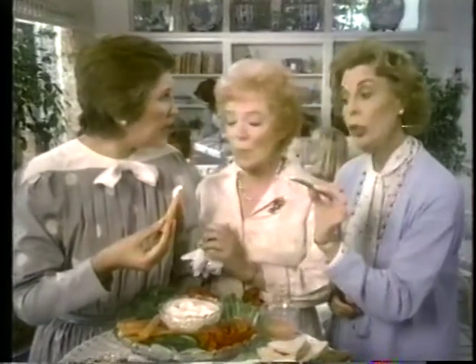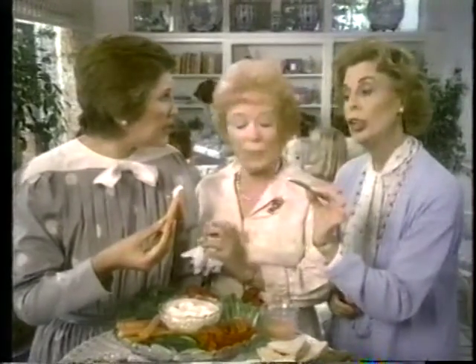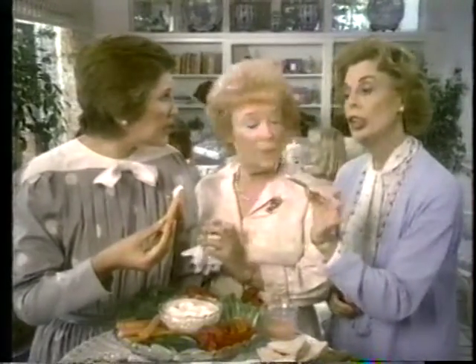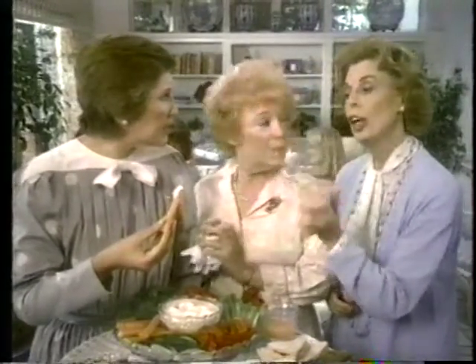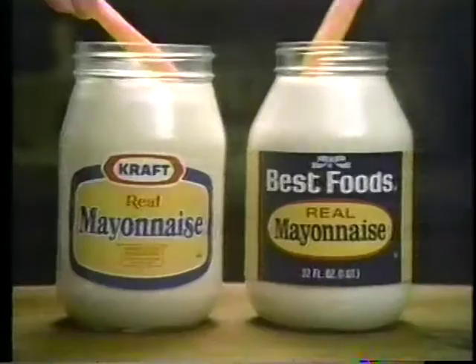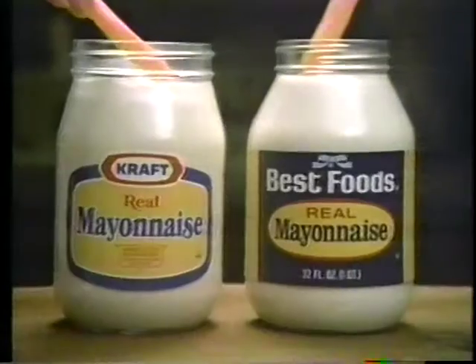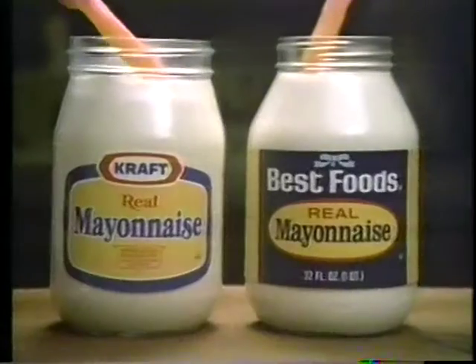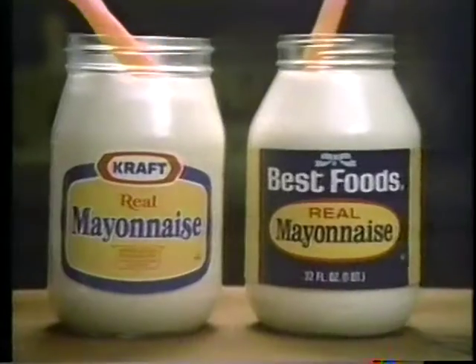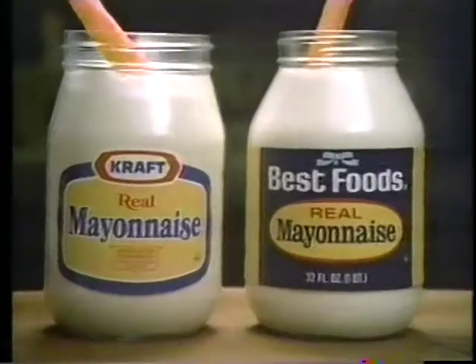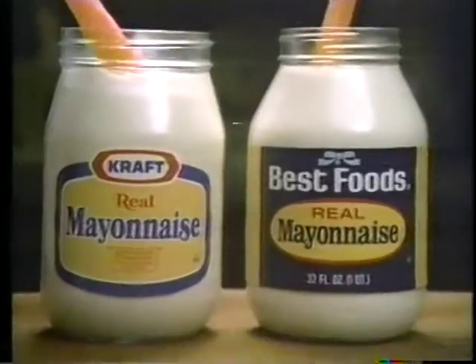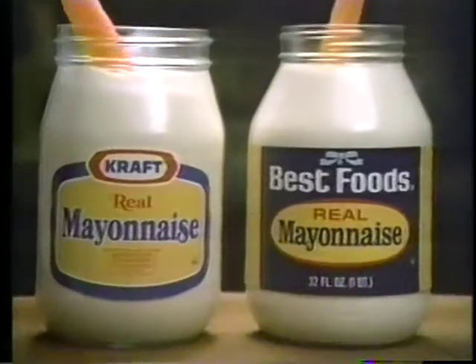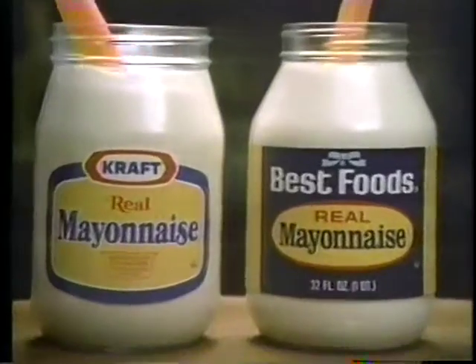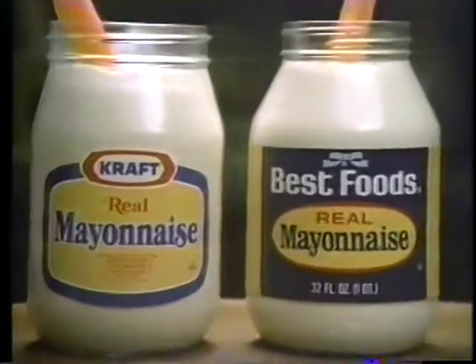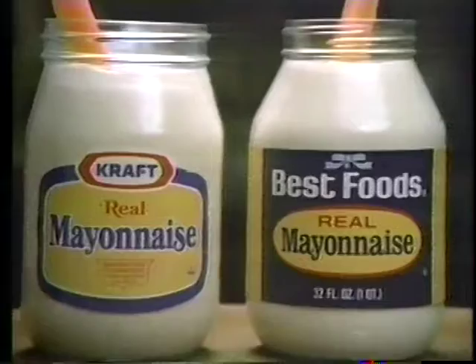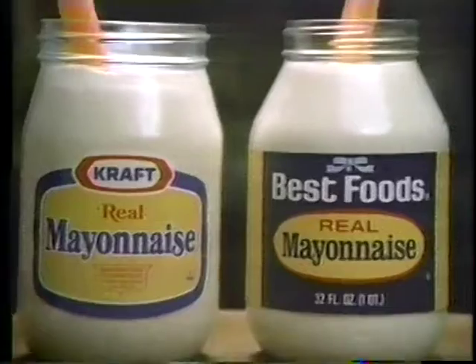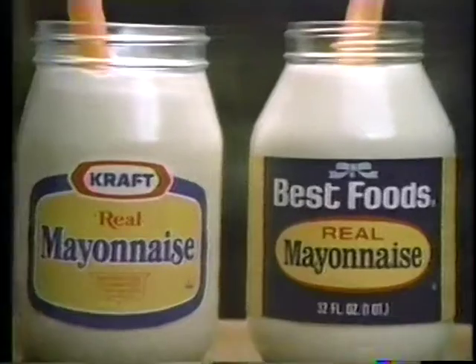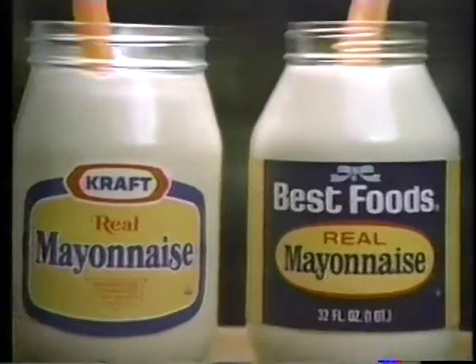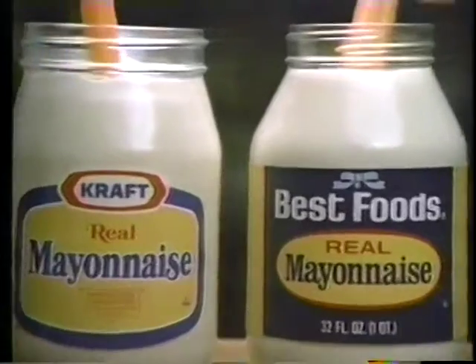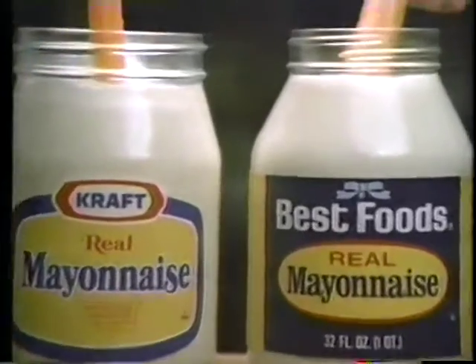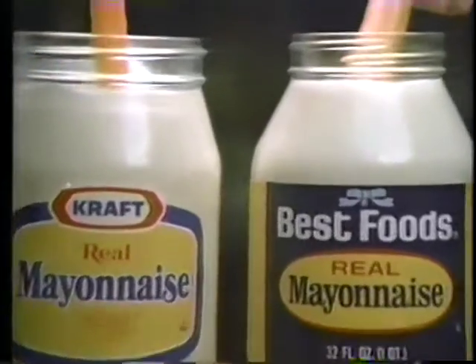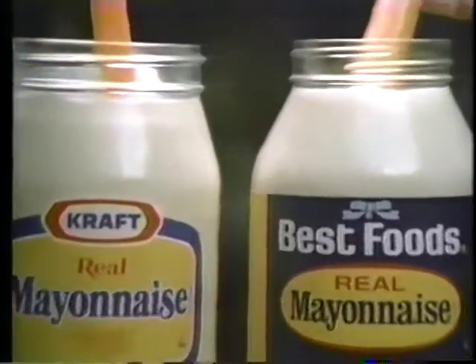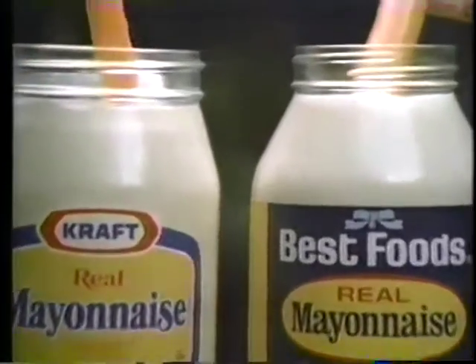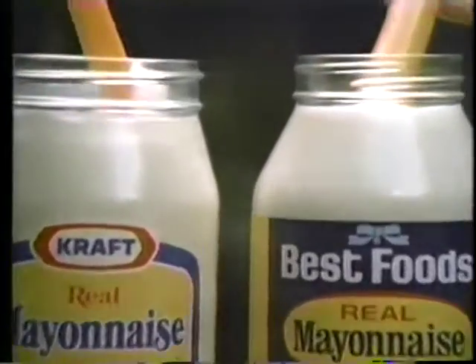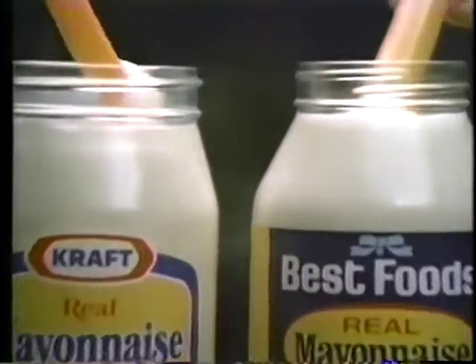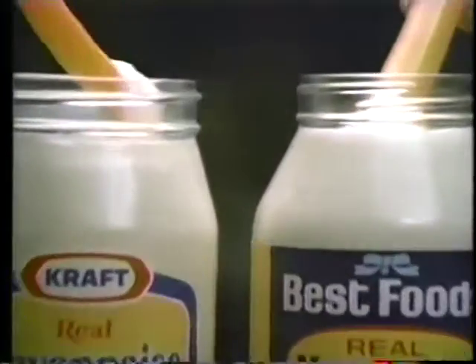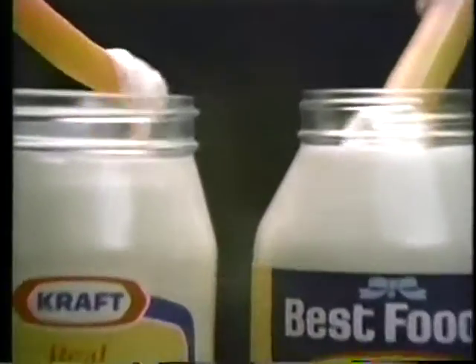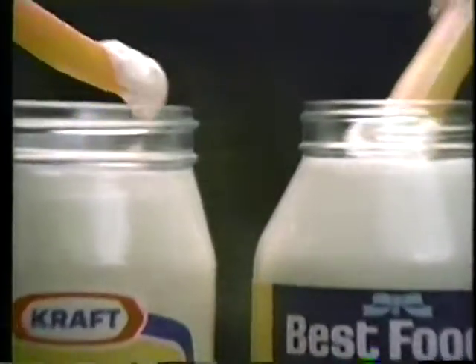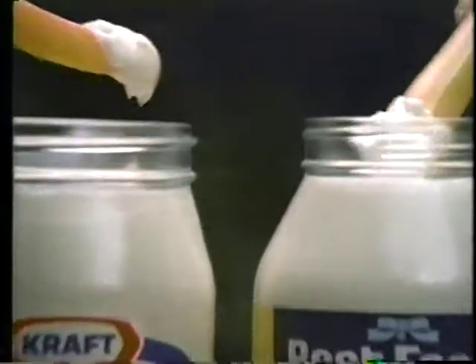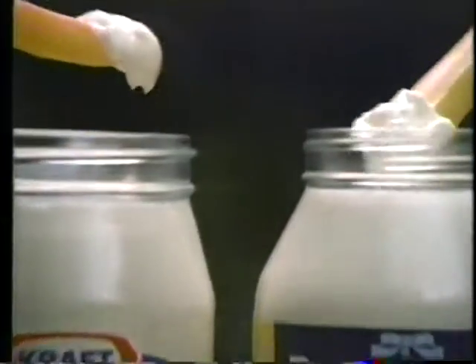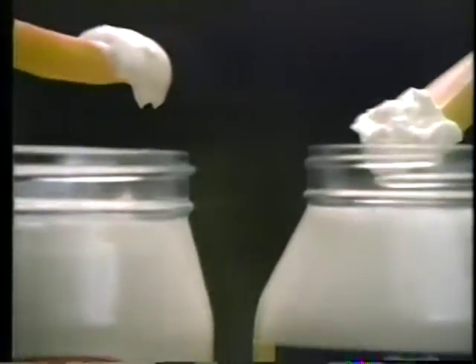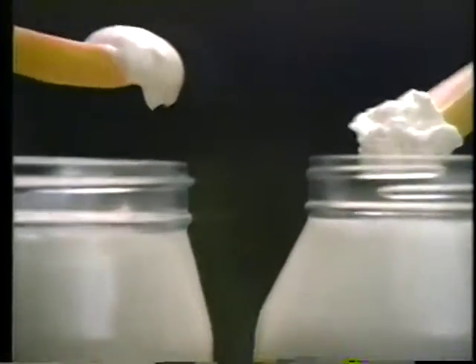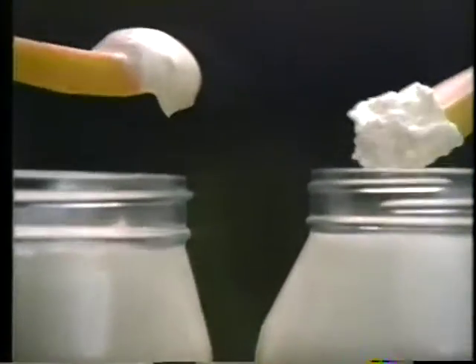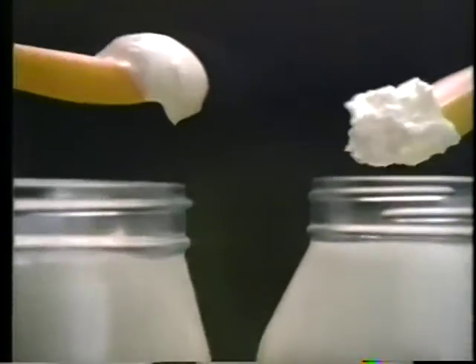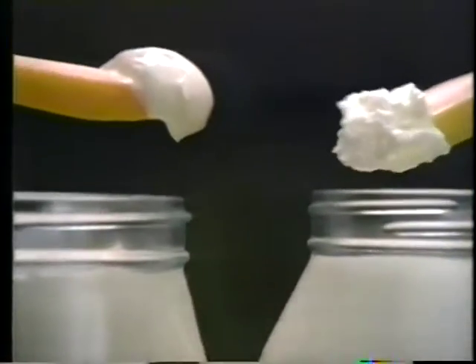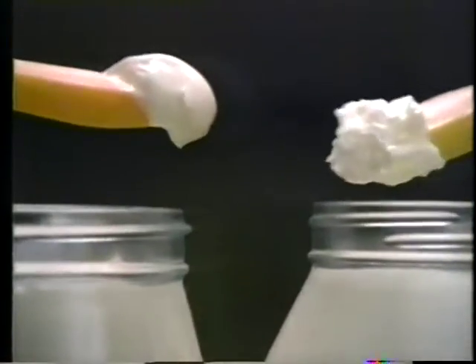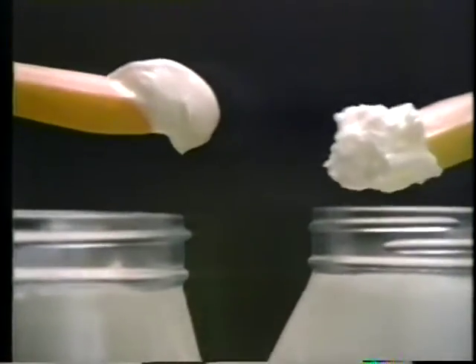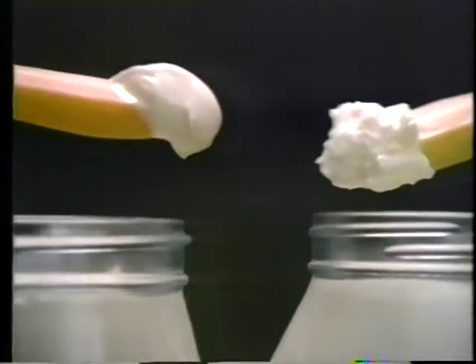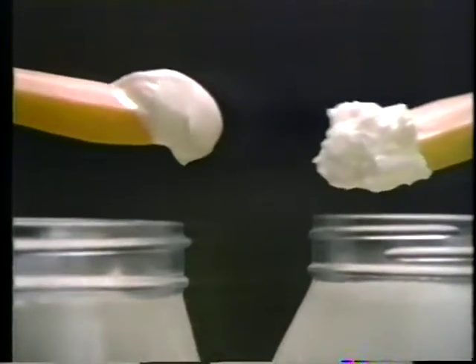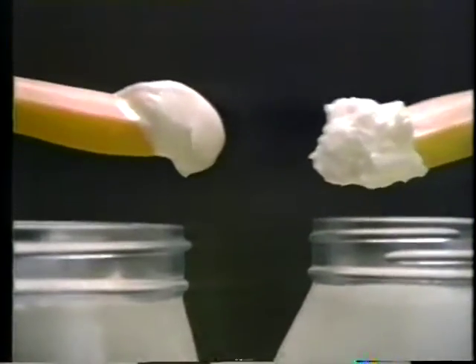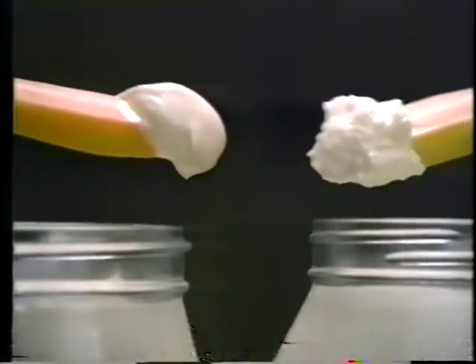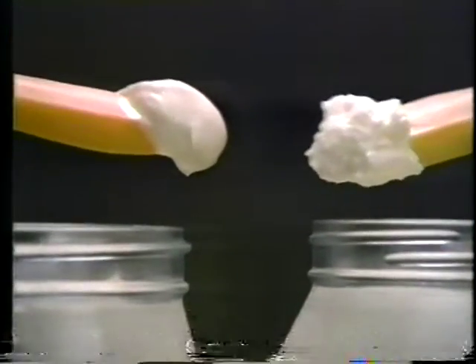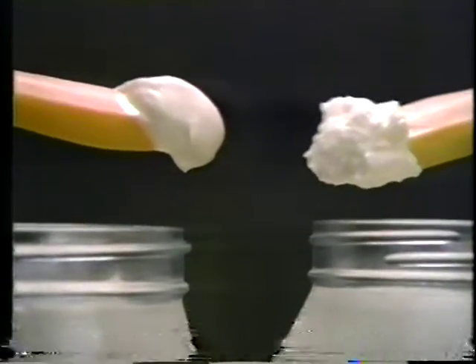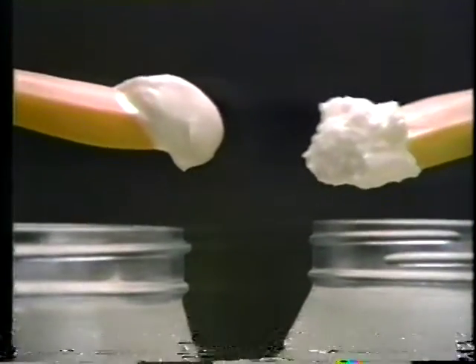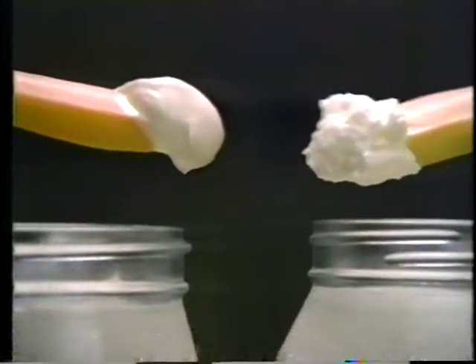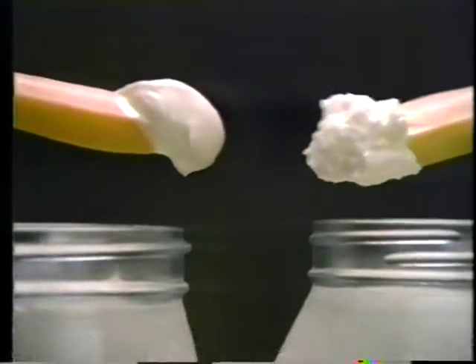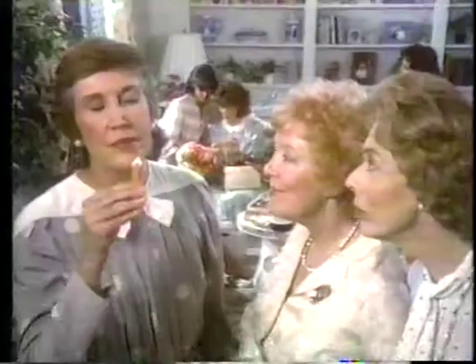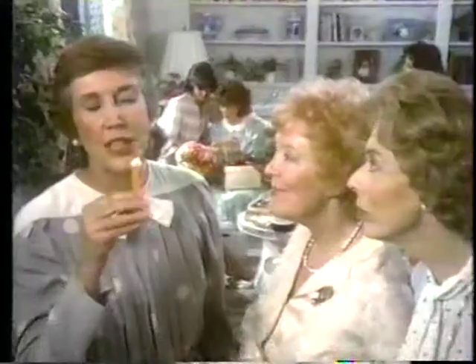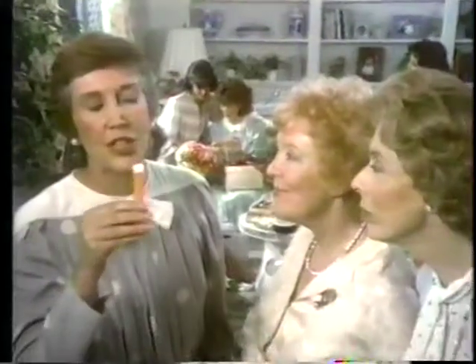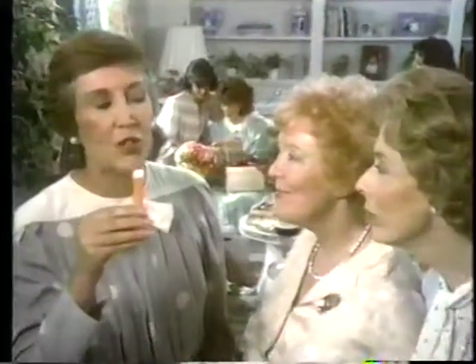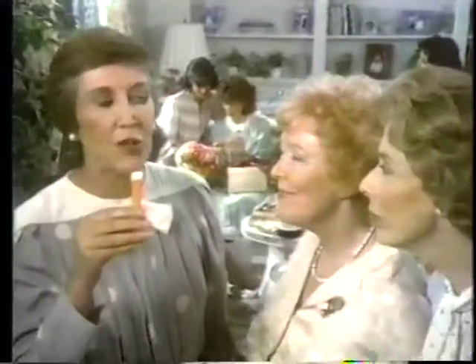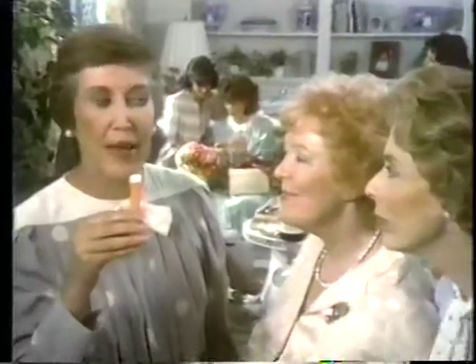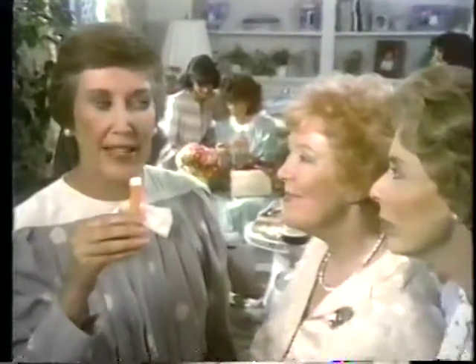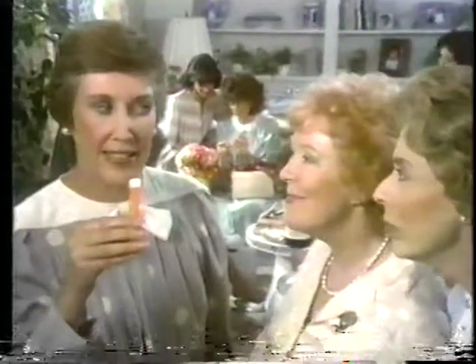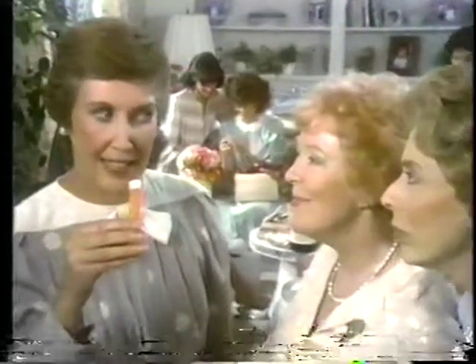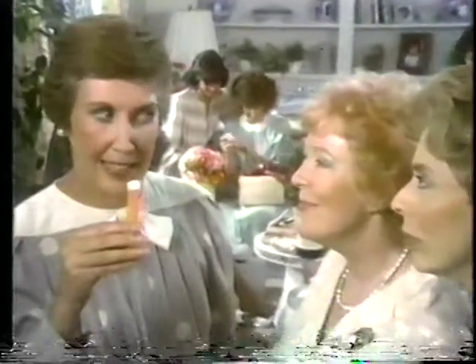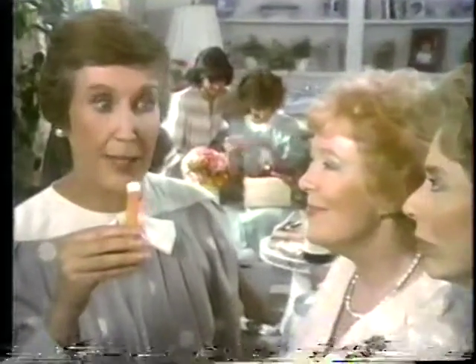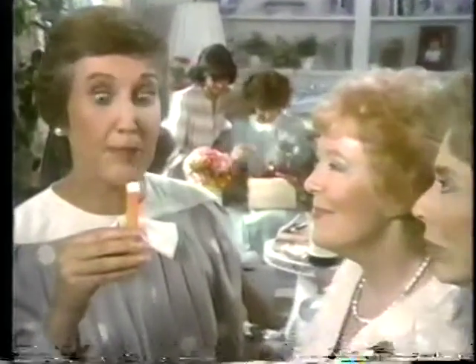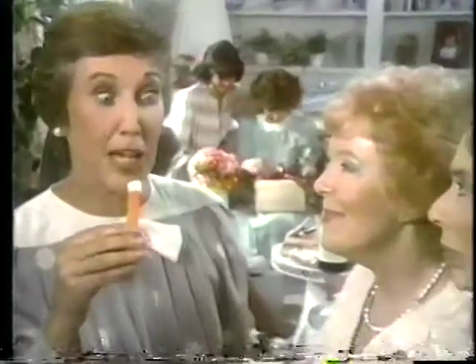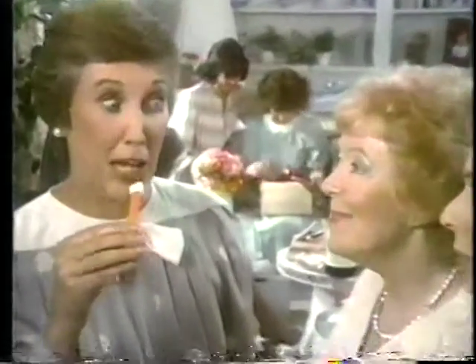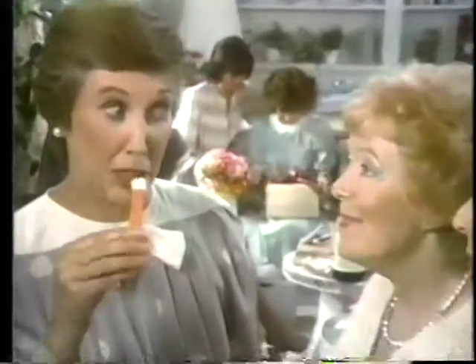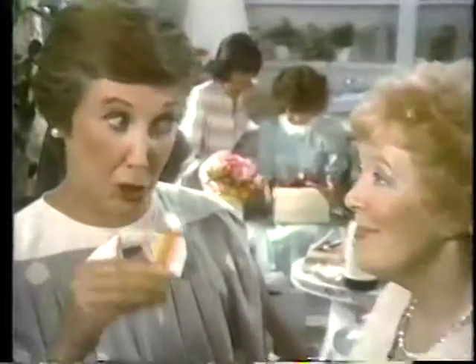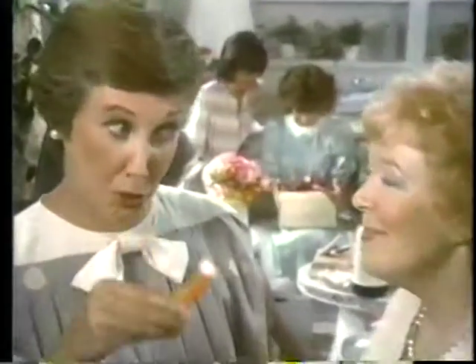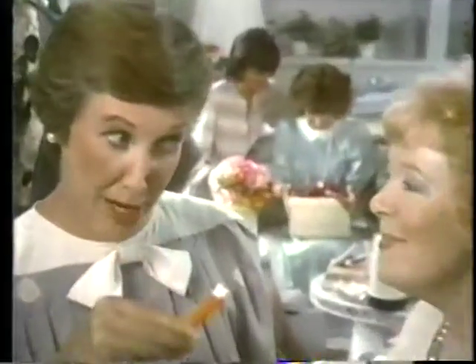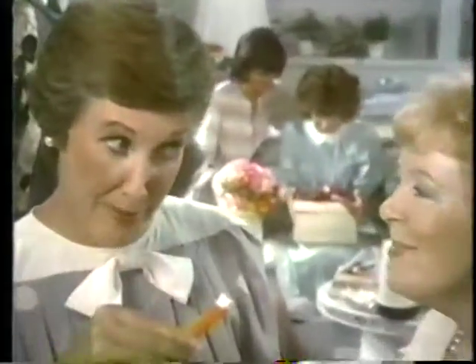We discovered Kraft looks creamier. It's specially blended over 3,000 times. It sure makes this dip taste creamy.